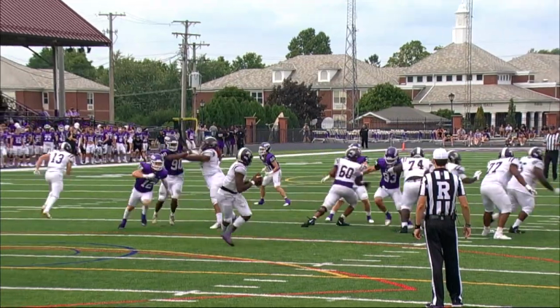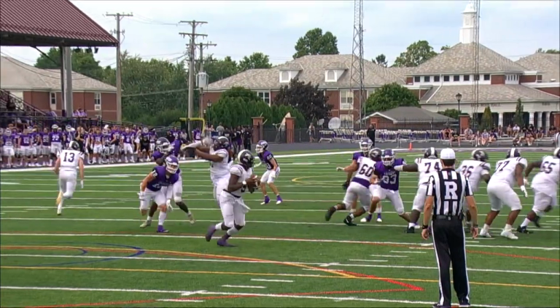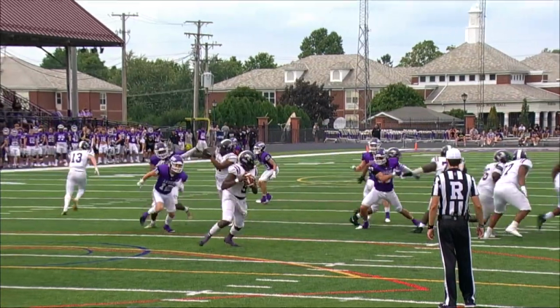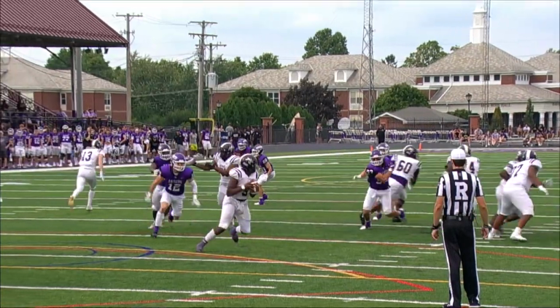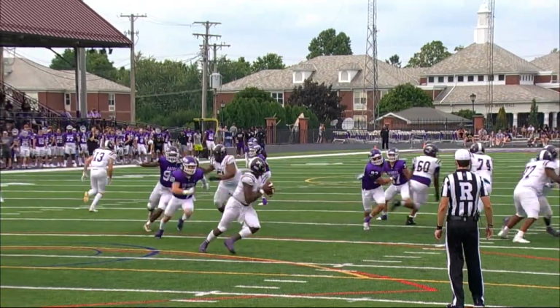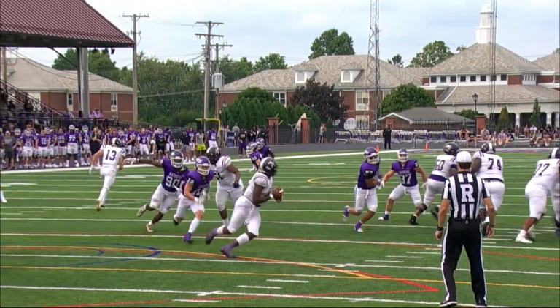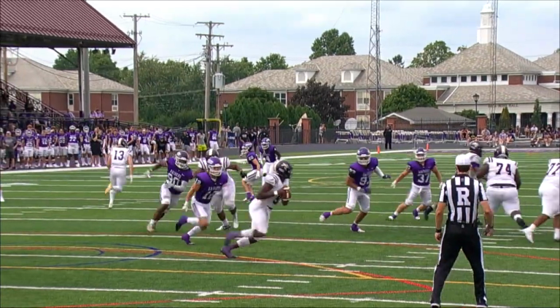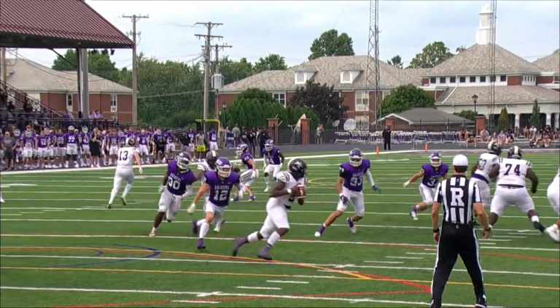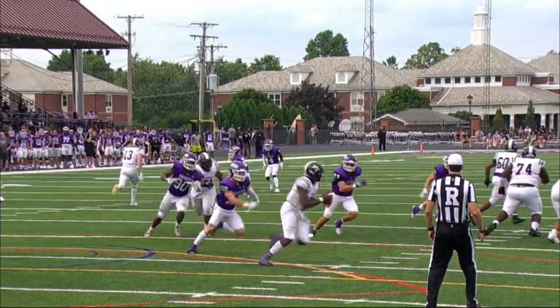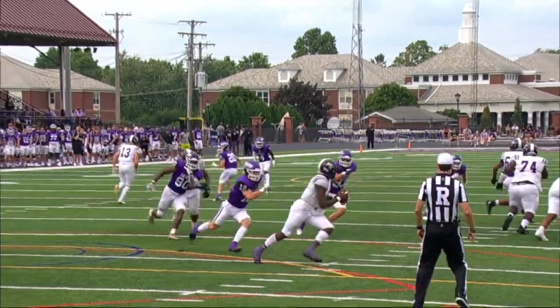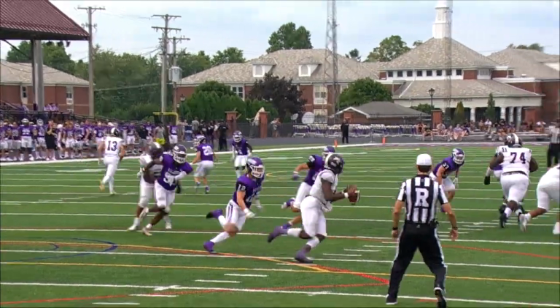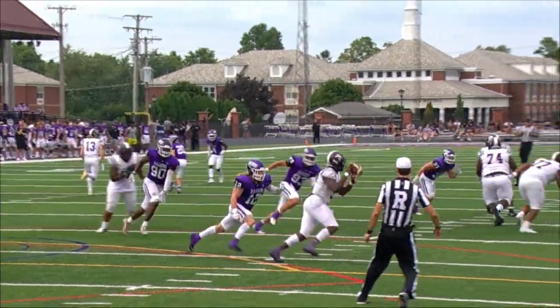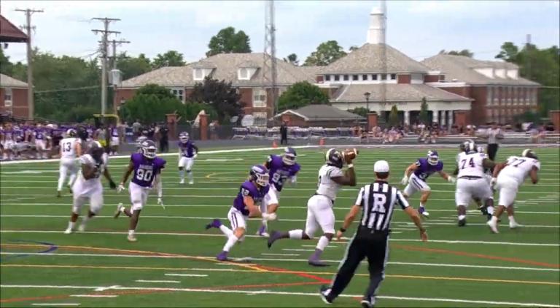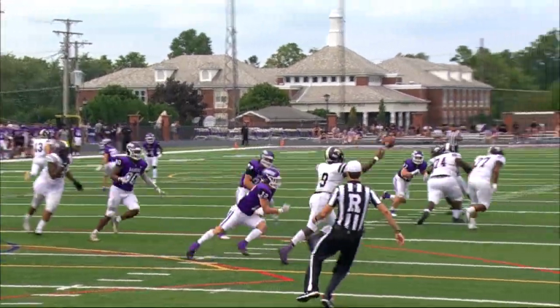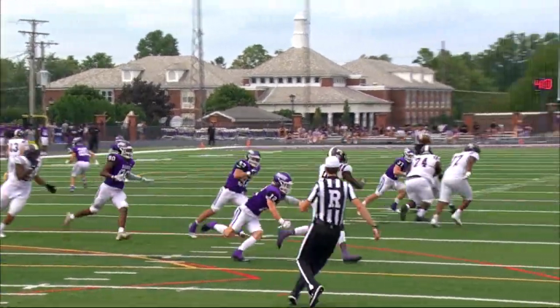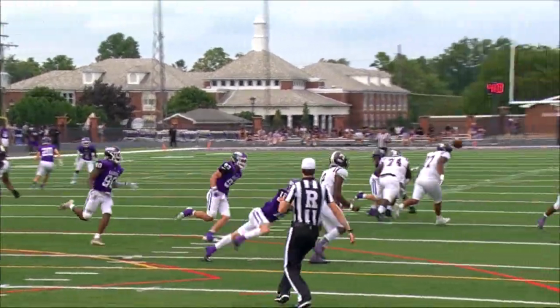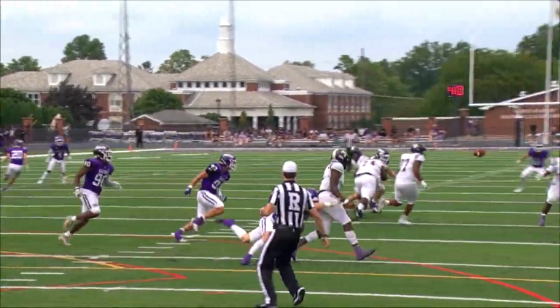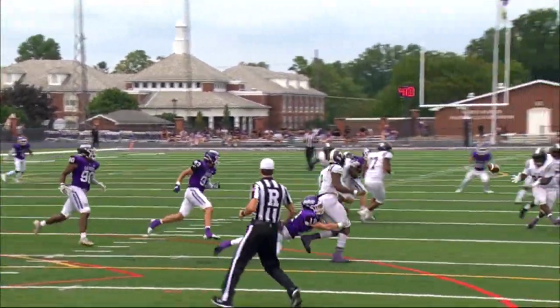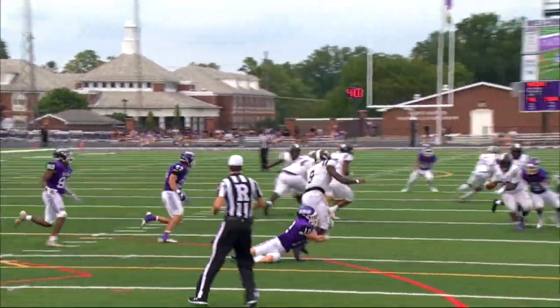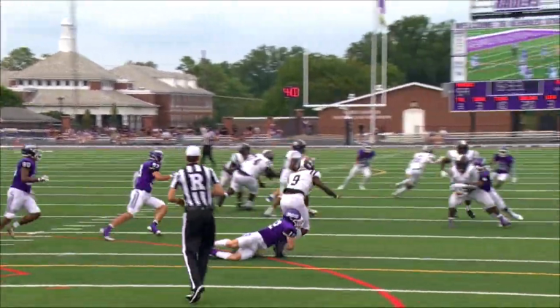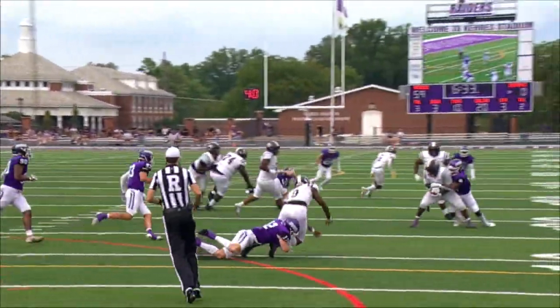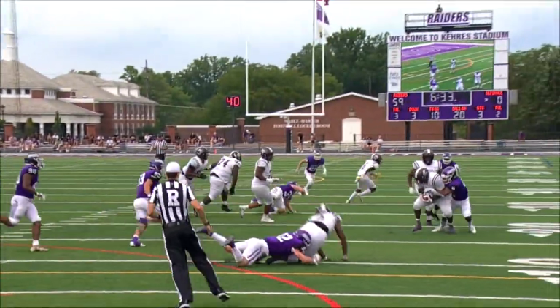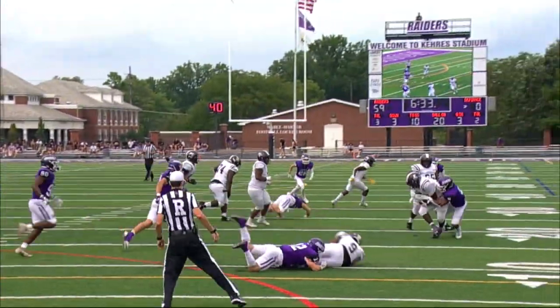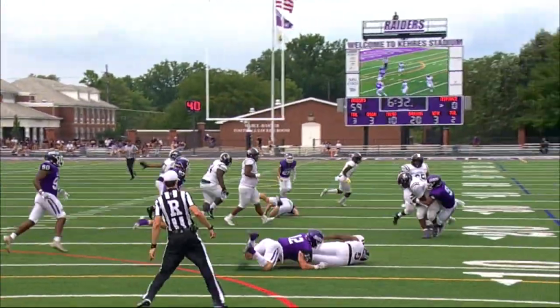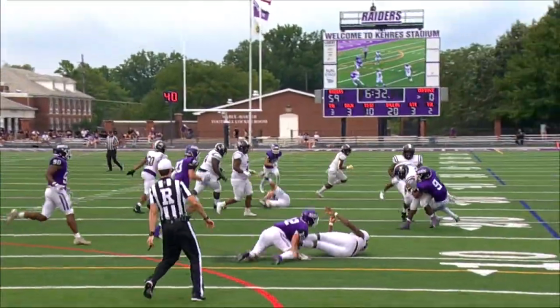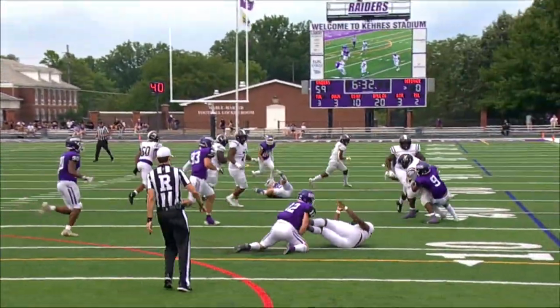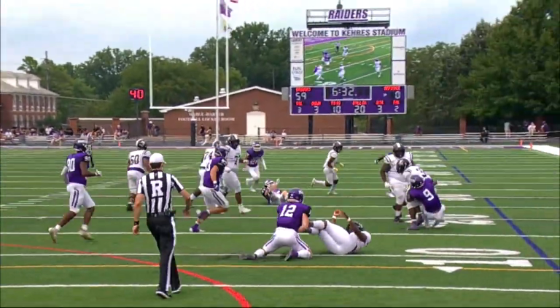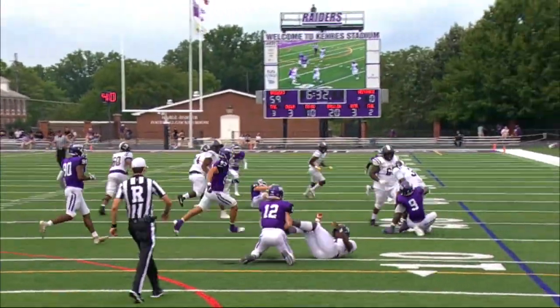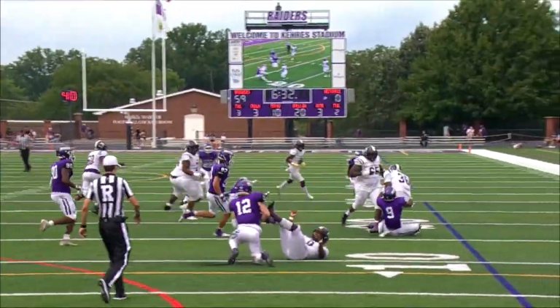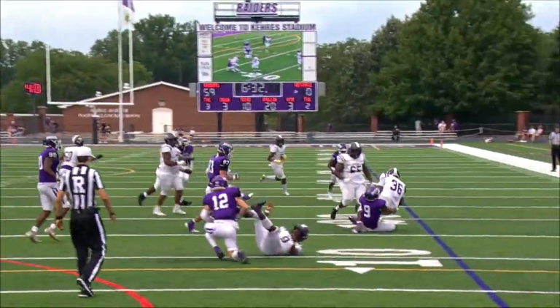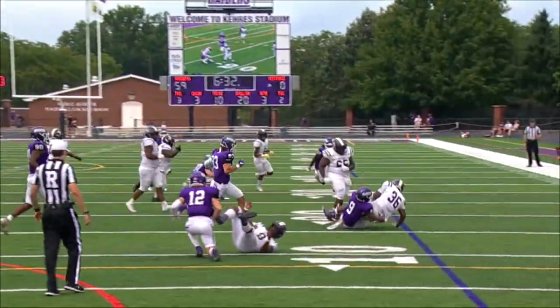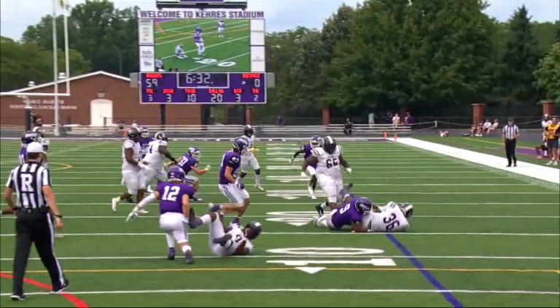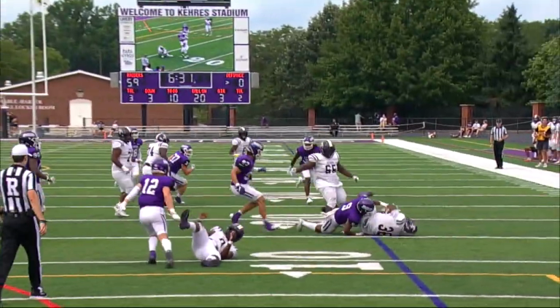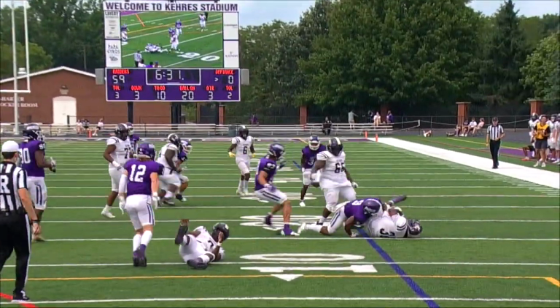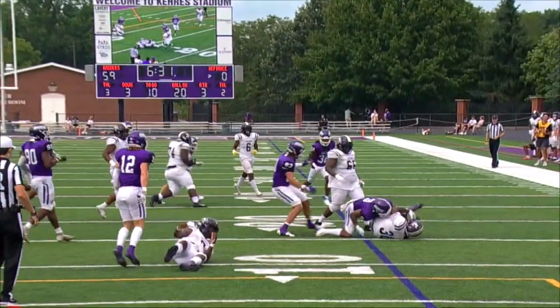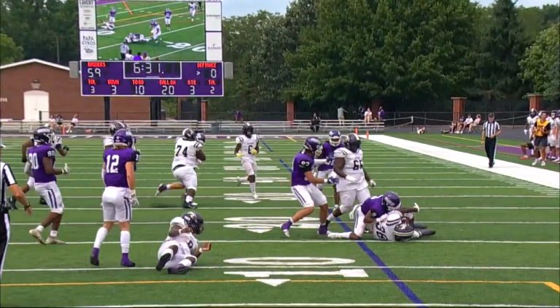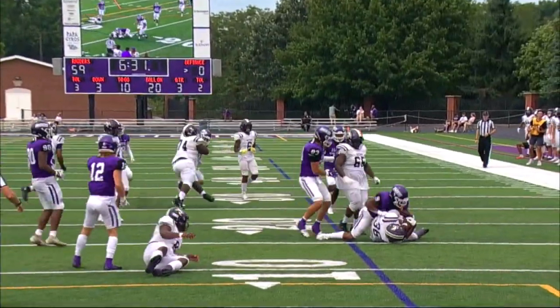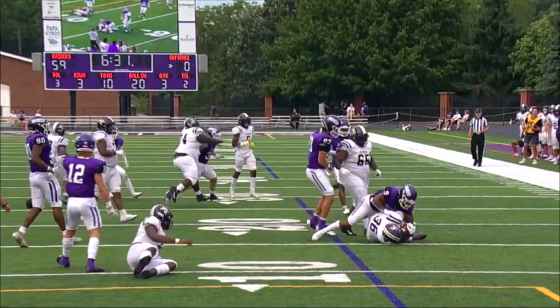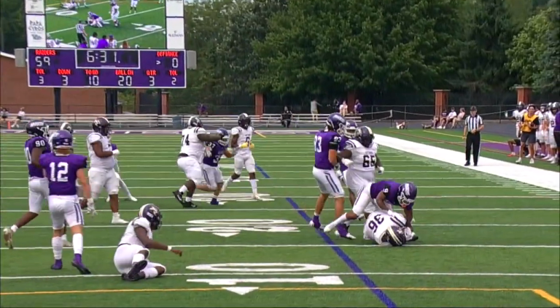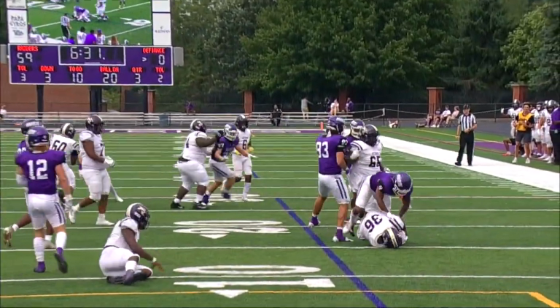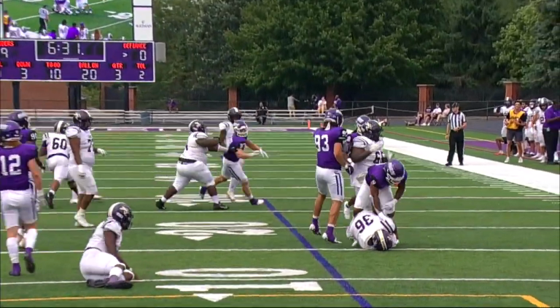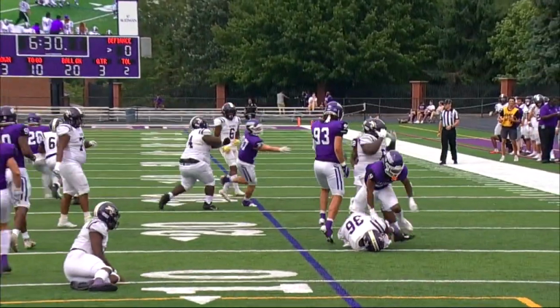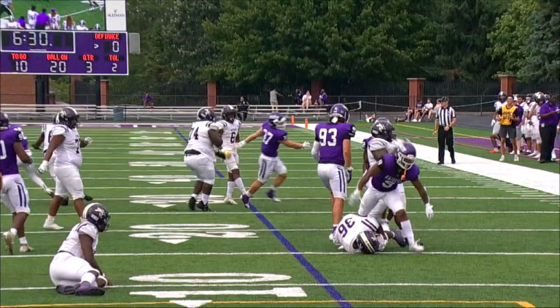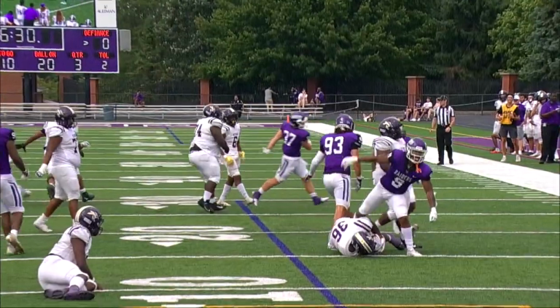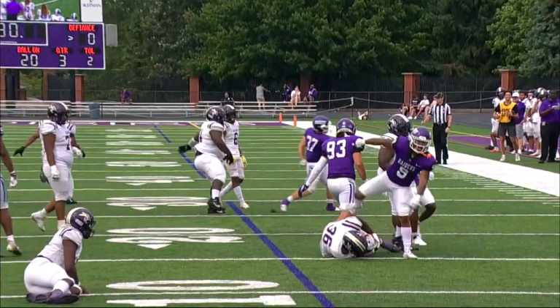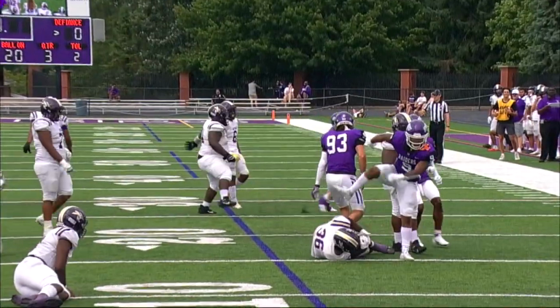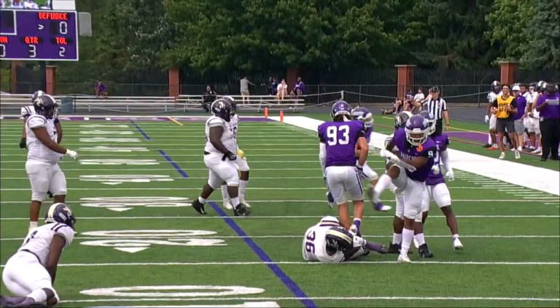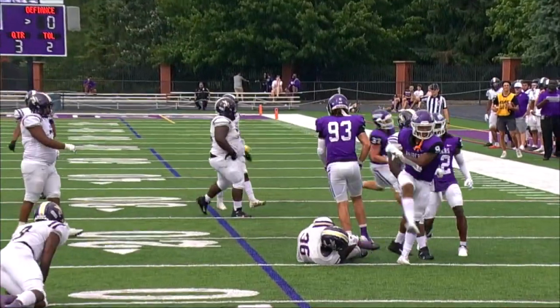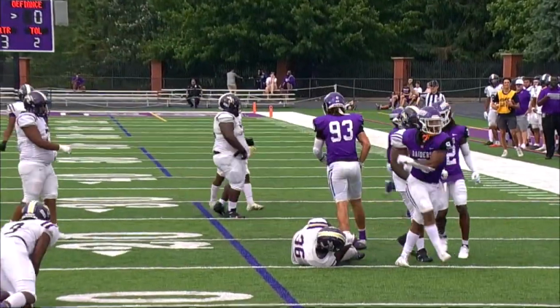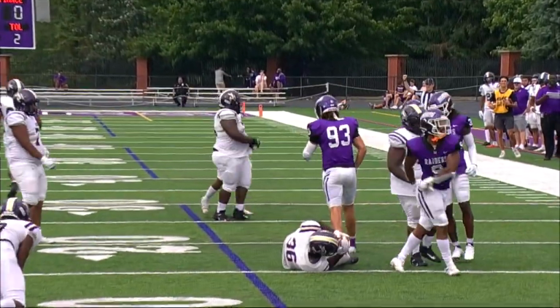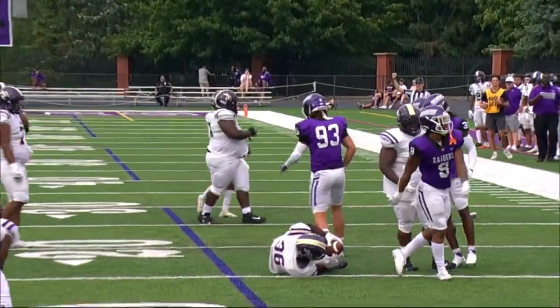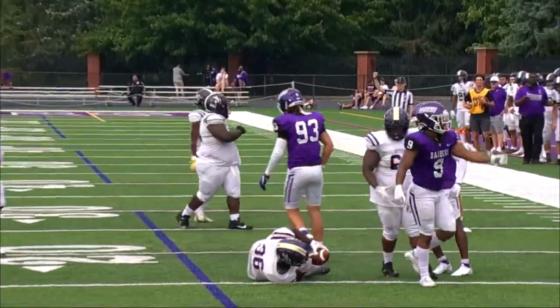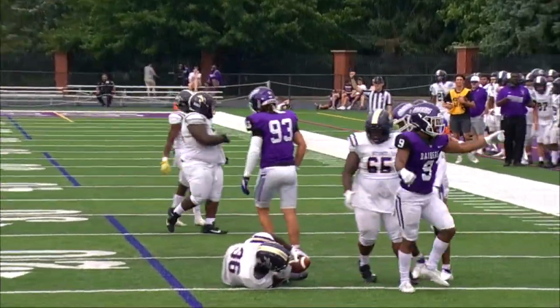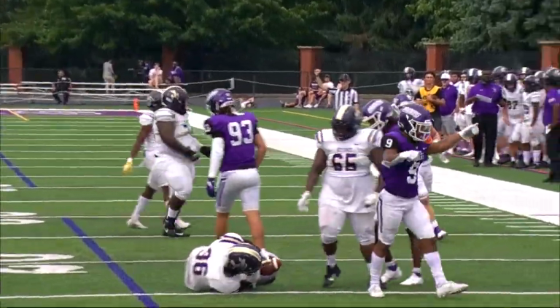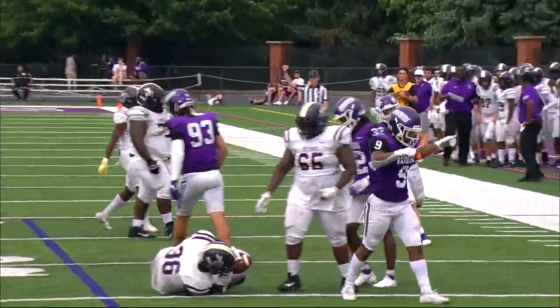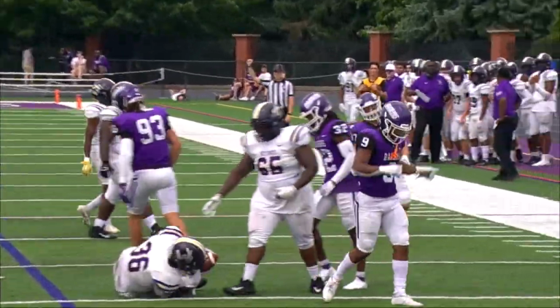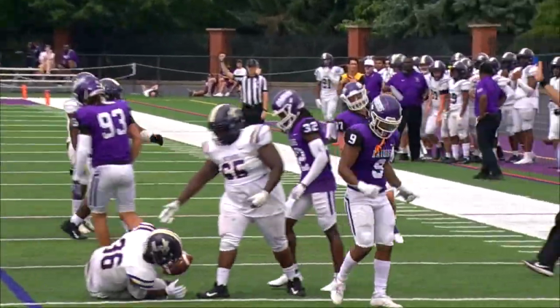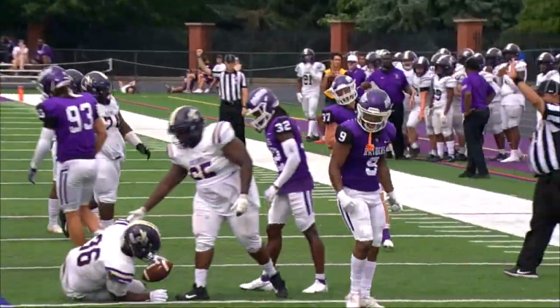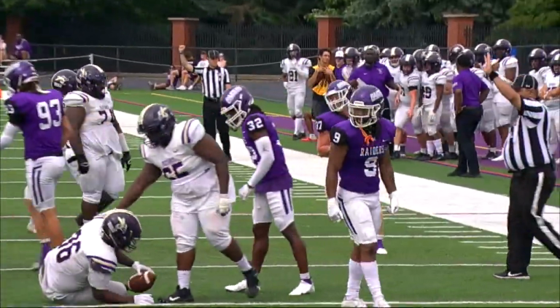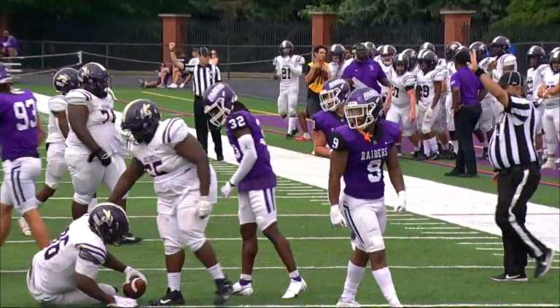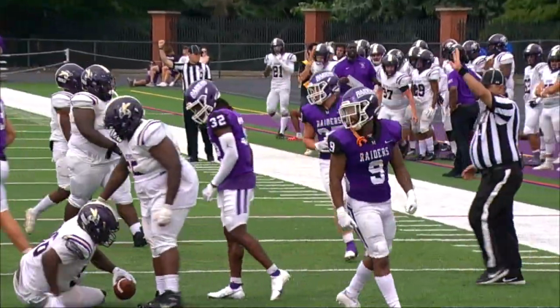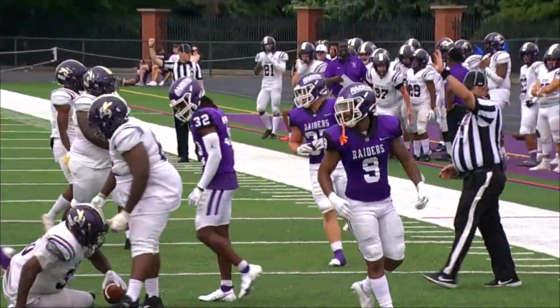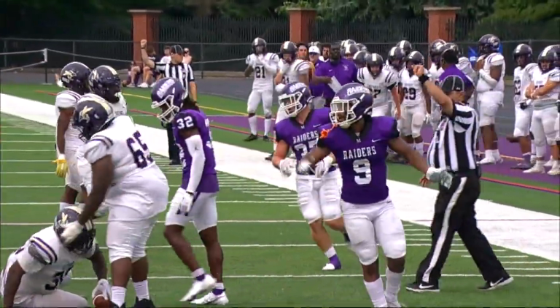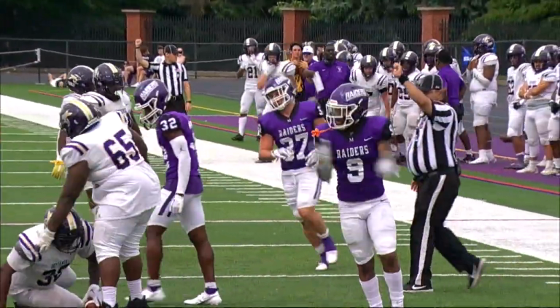Ambrose — blitz — he'll dump it off to Freeman and Mount Union was on top of him there.